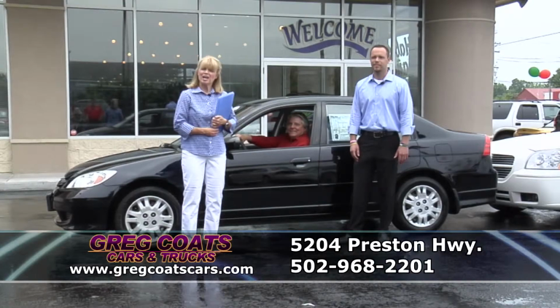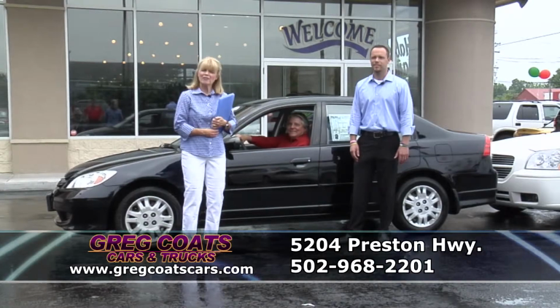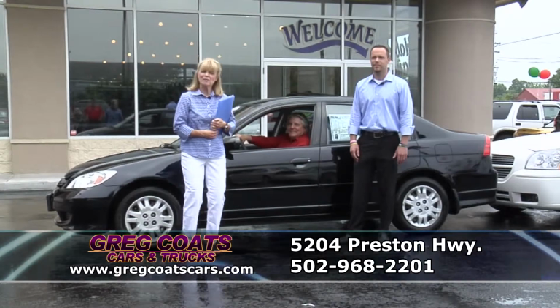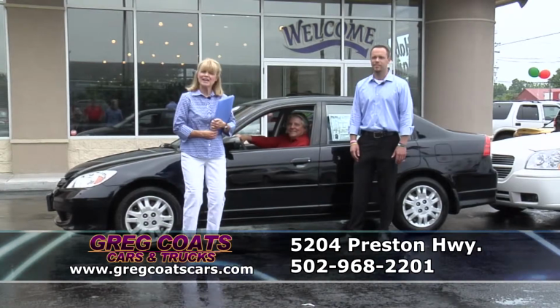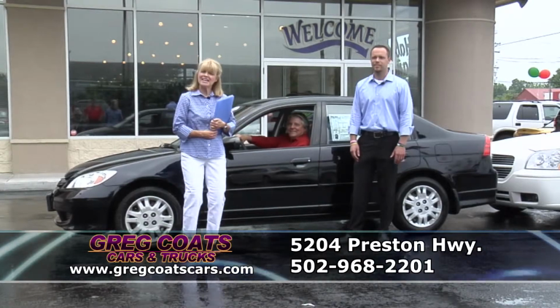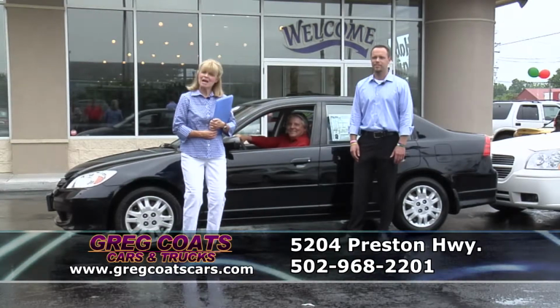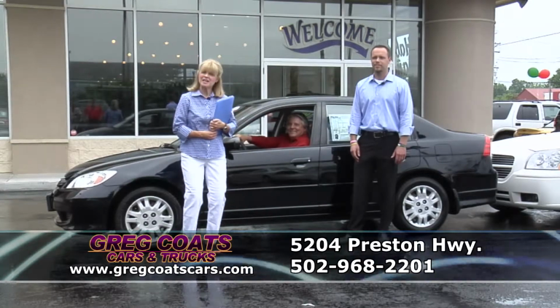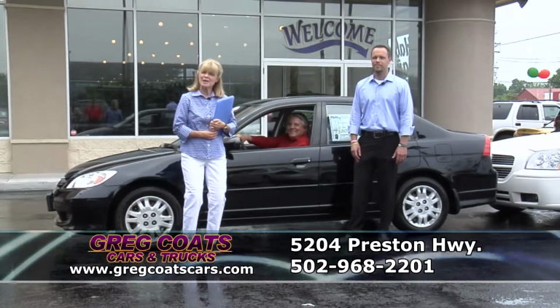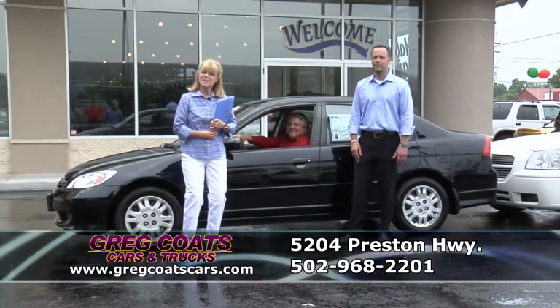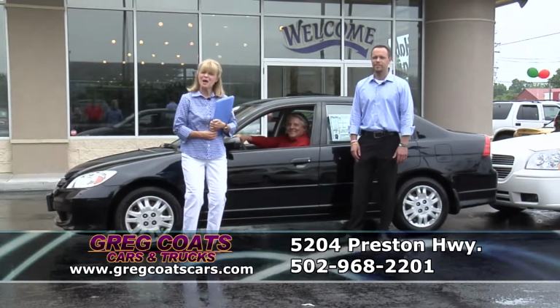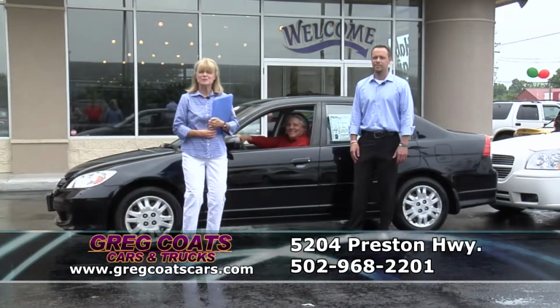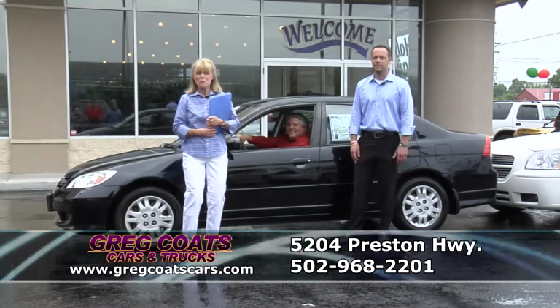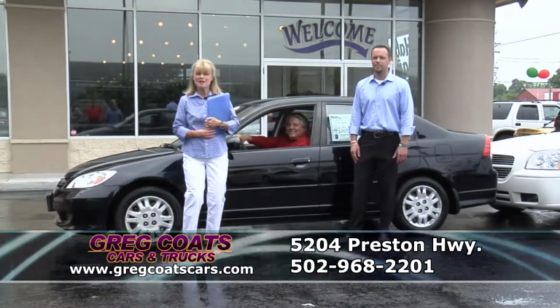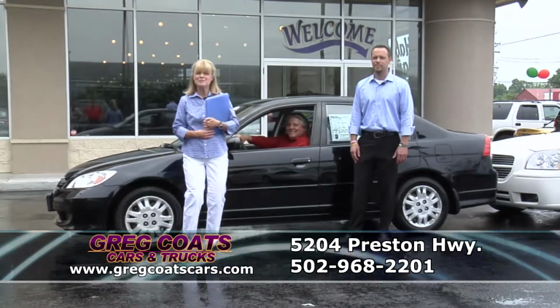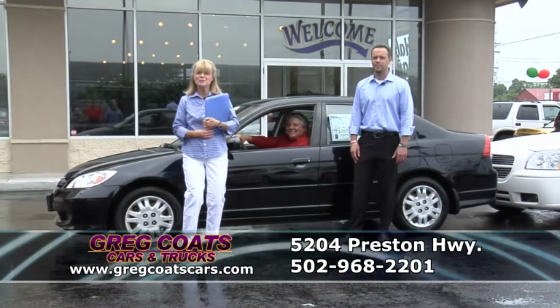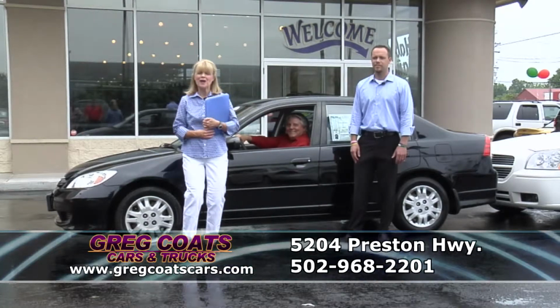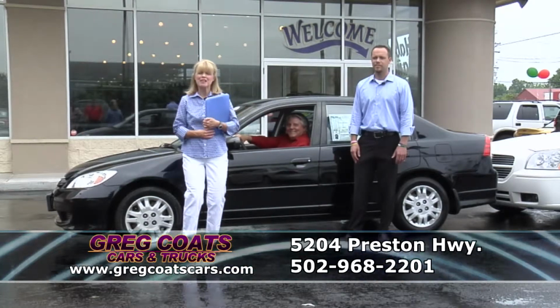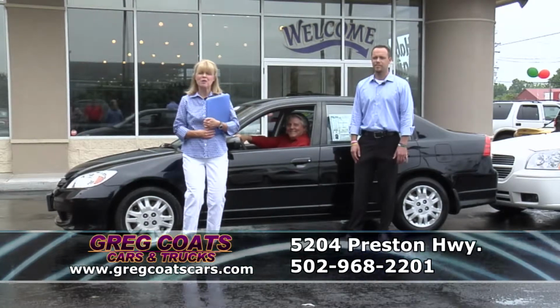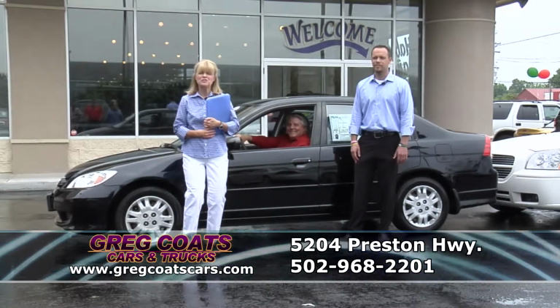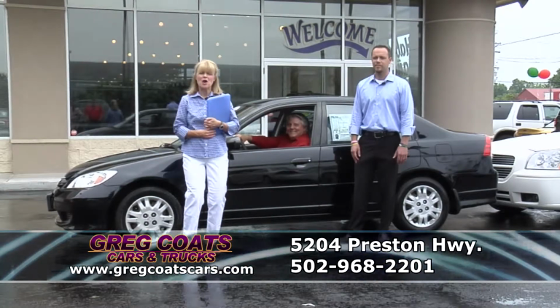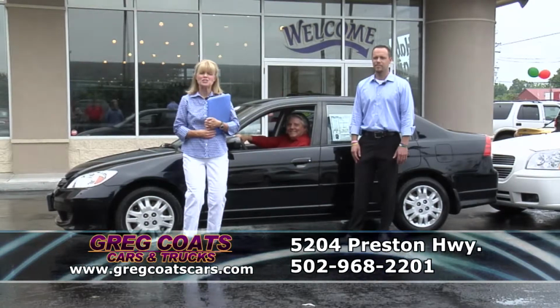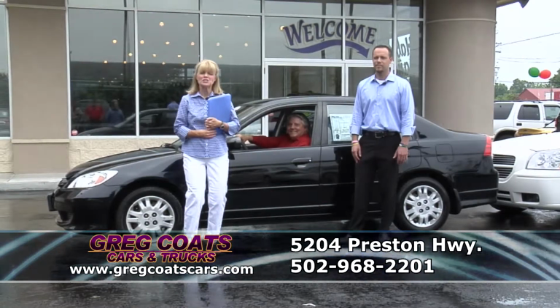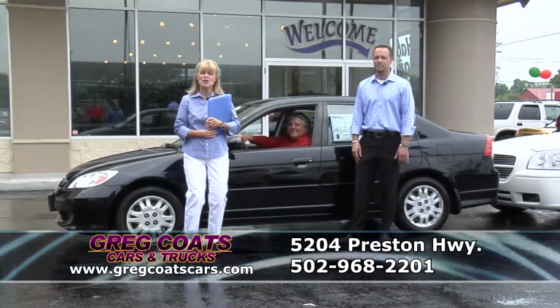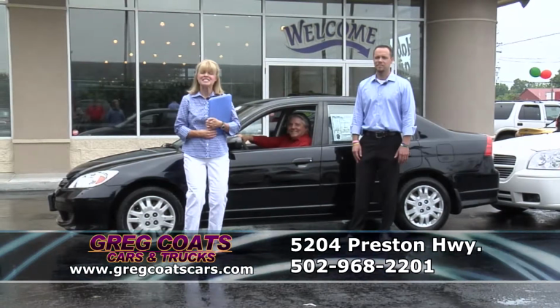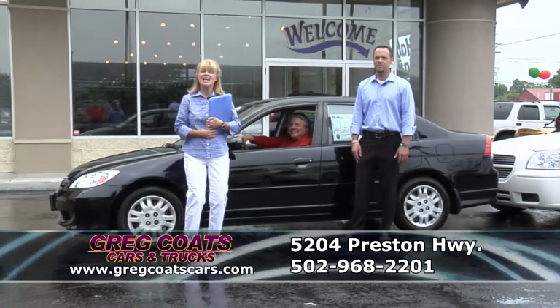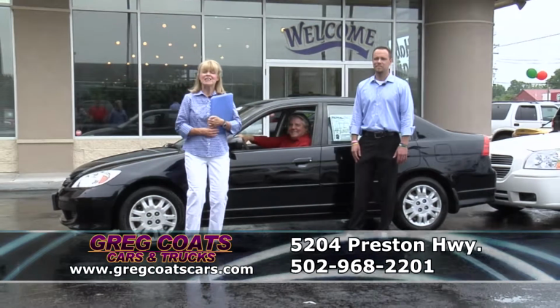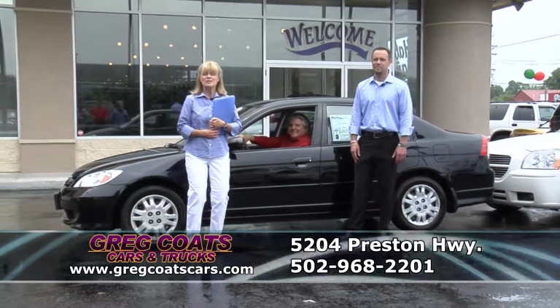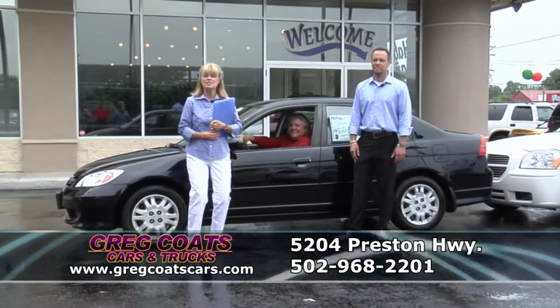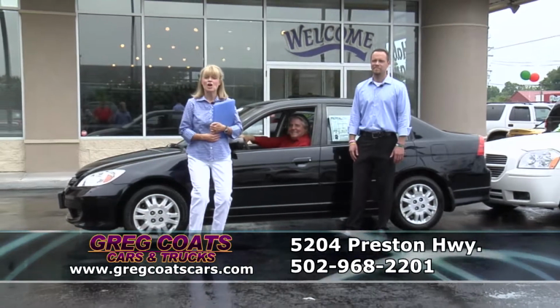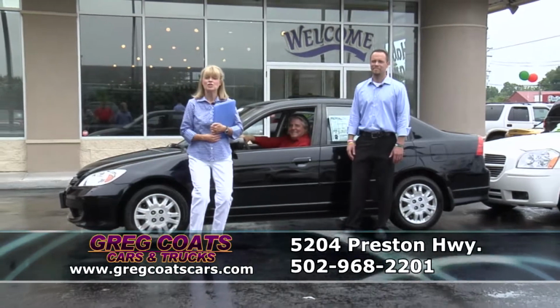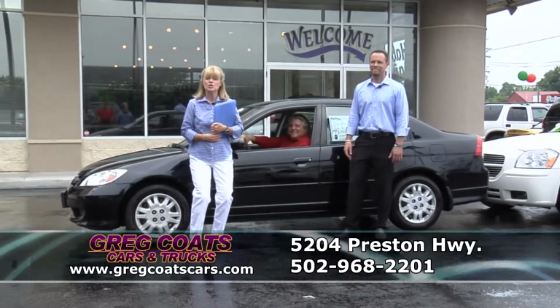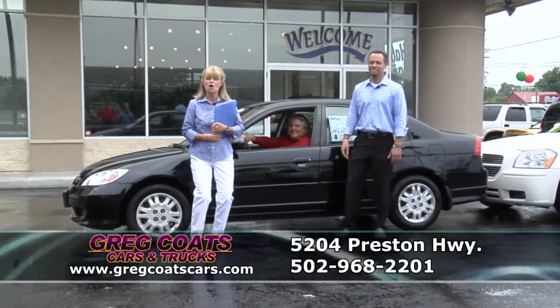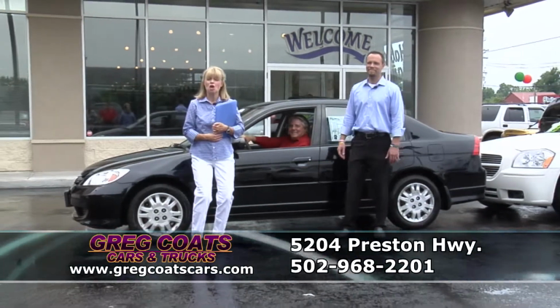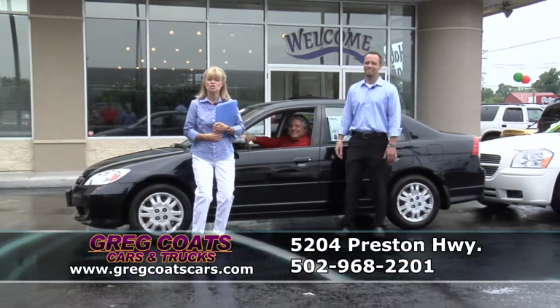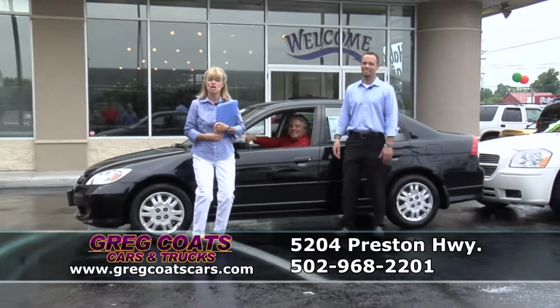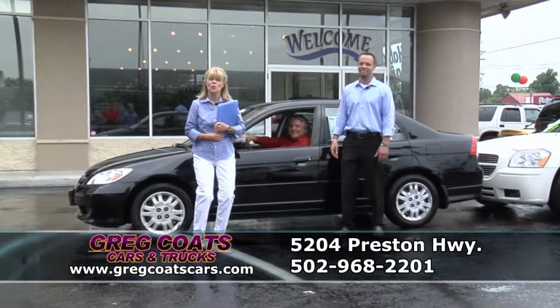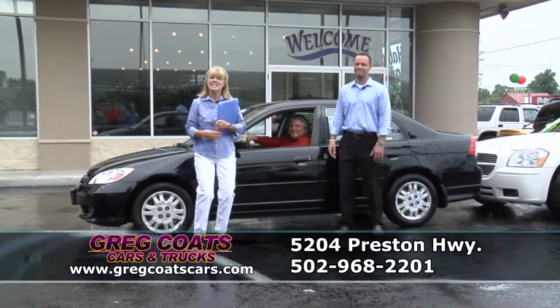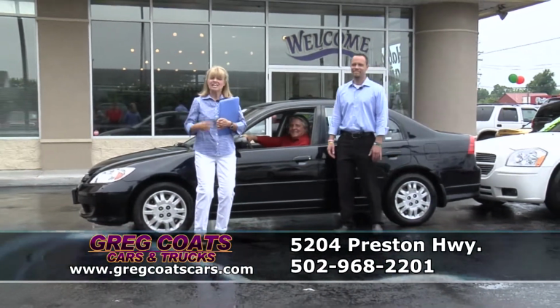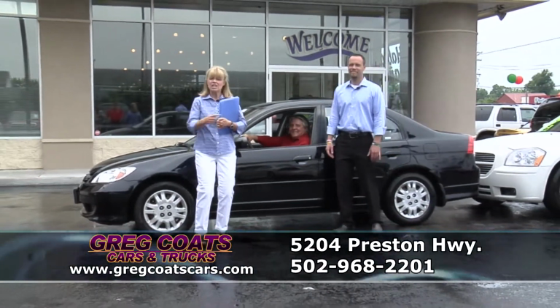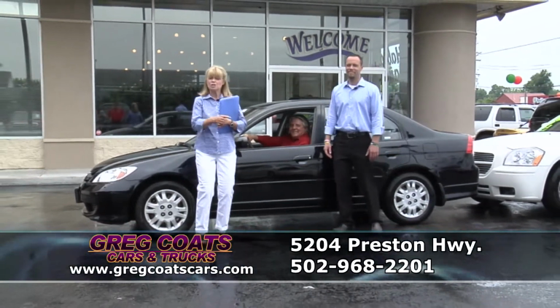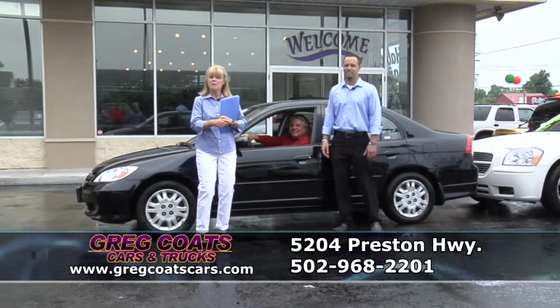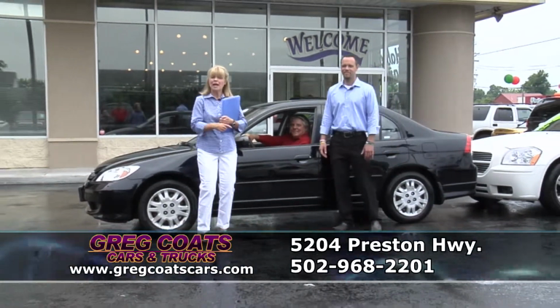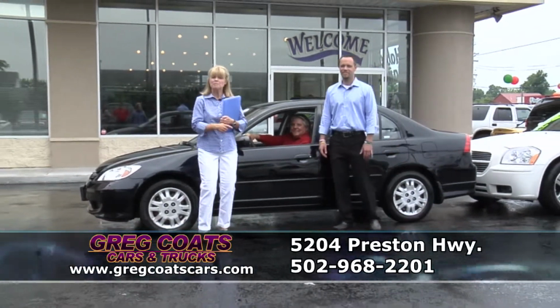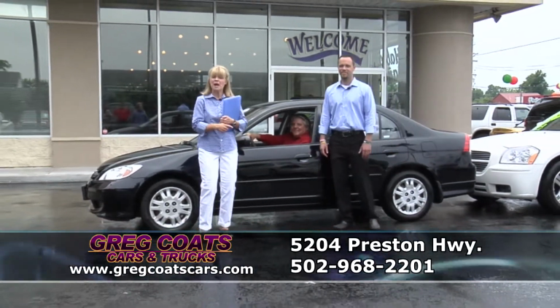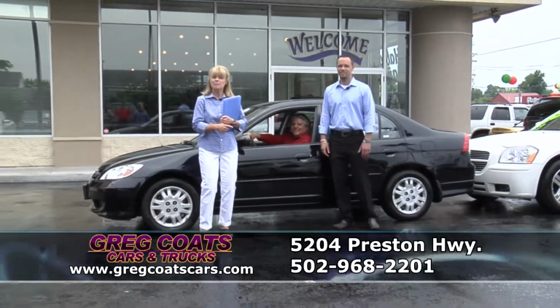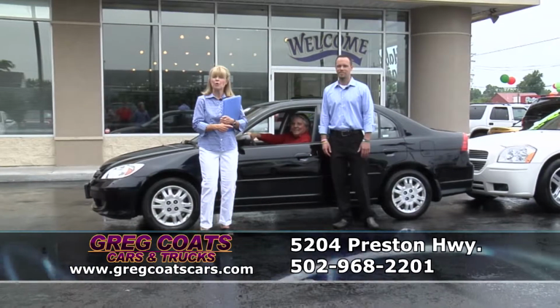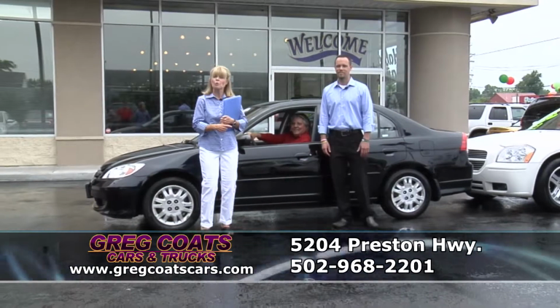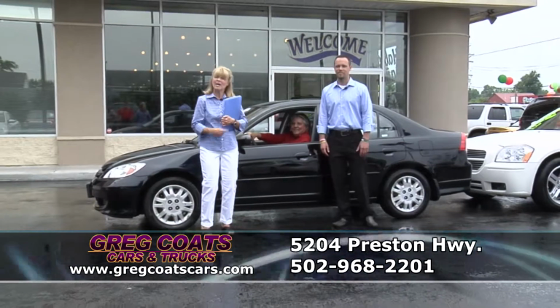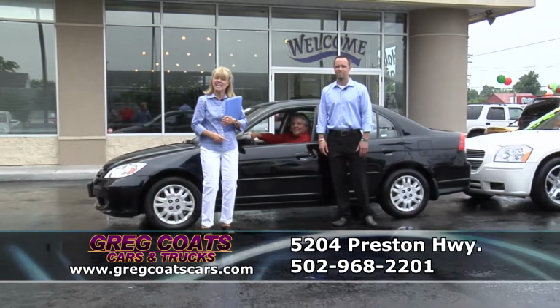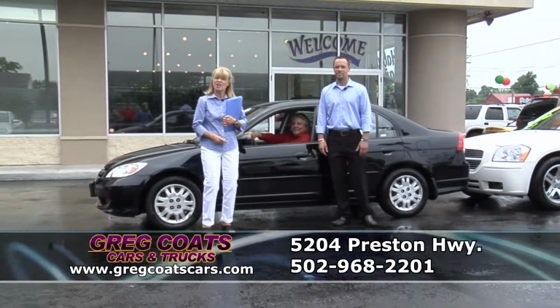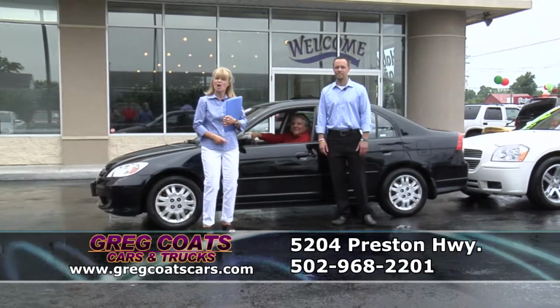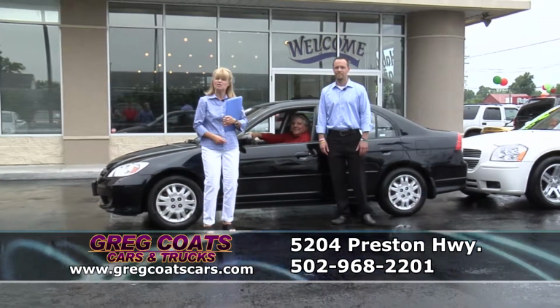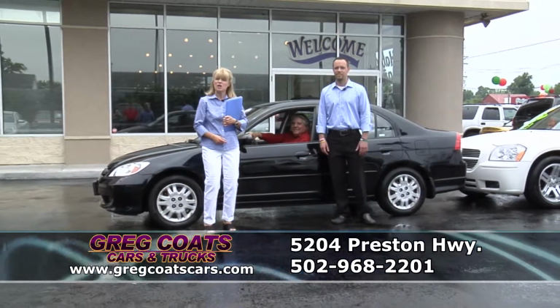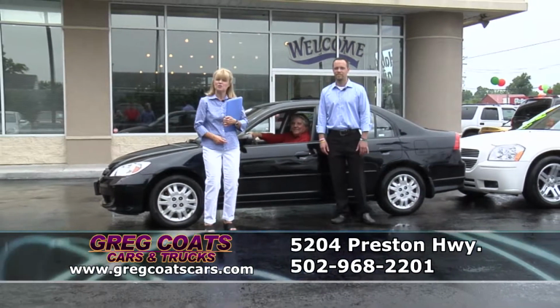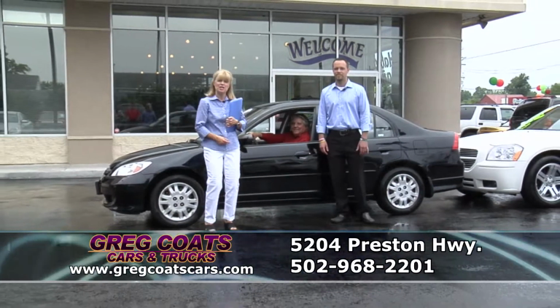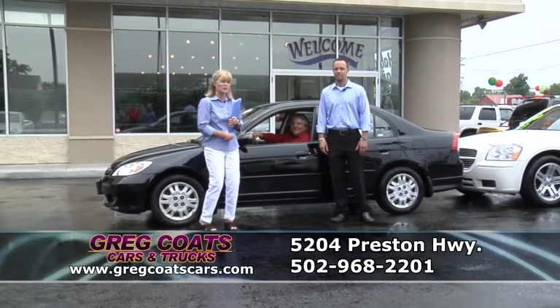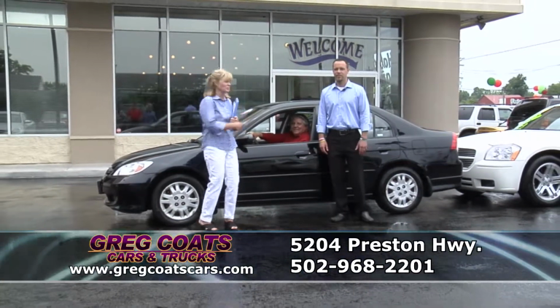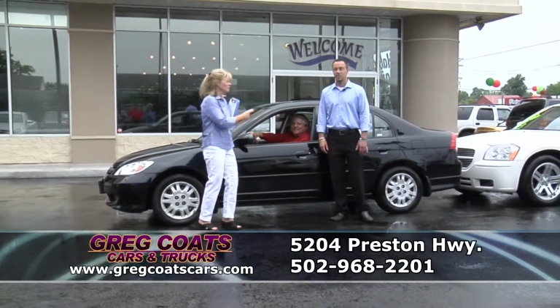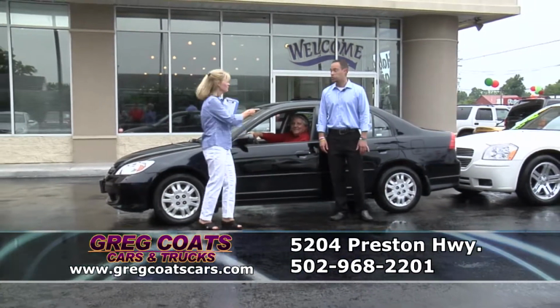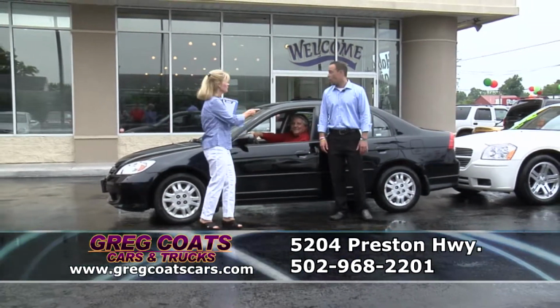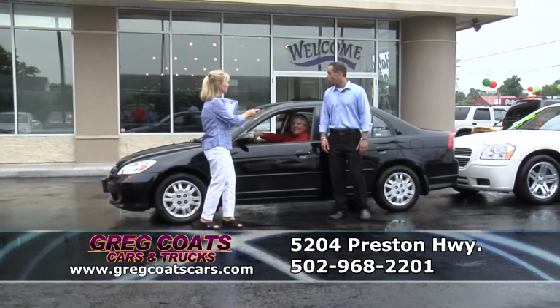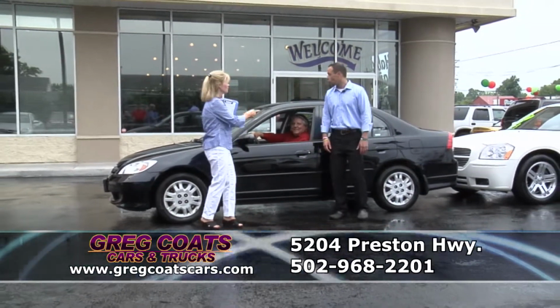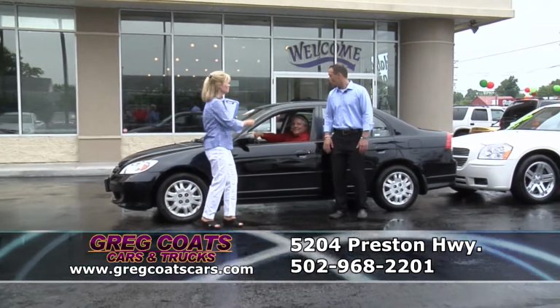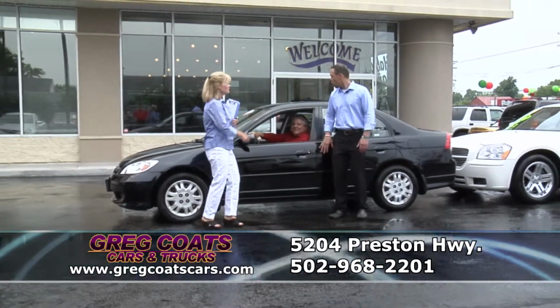Hello everybody, I'm Tammy Coates. Welcome to Great Coates Cars and Trucks. This is our new car show. Get your pad and paper, we've got a car show to do. Let's rock and roll.